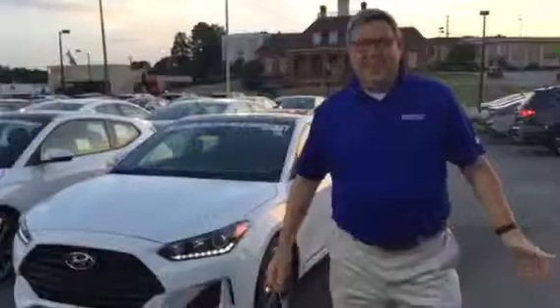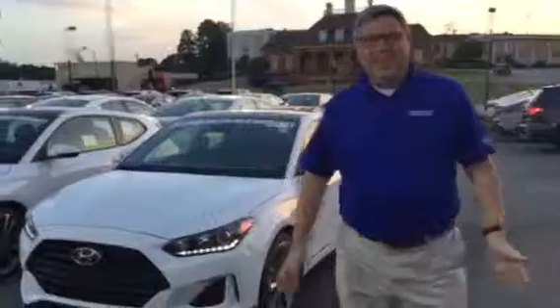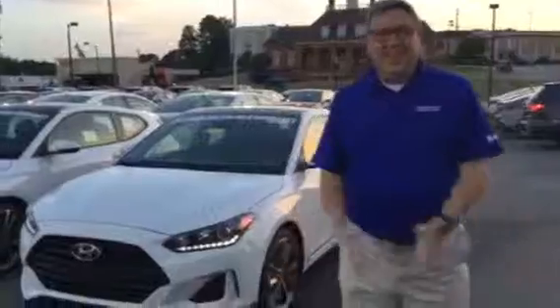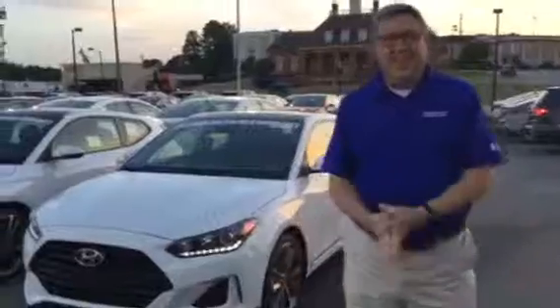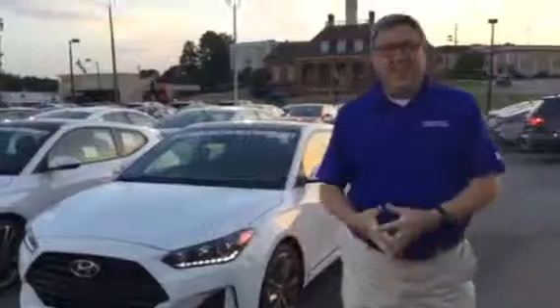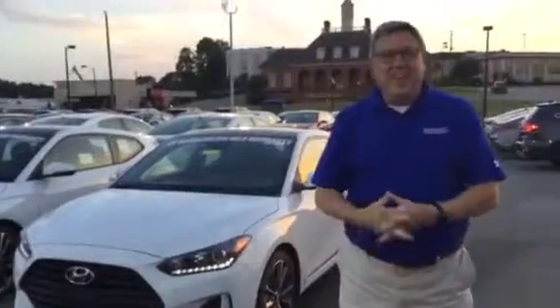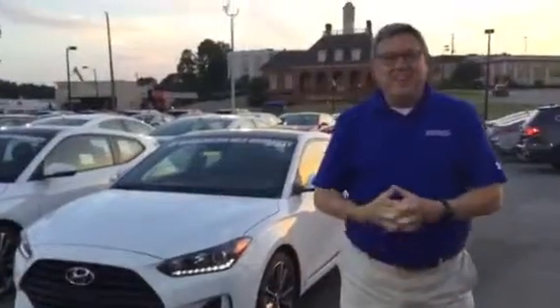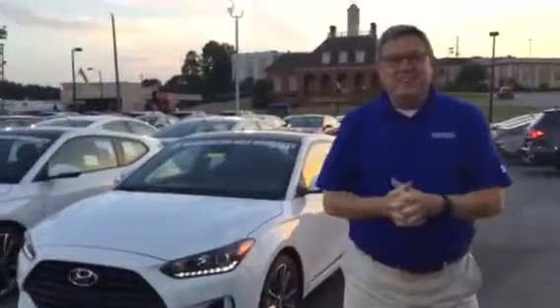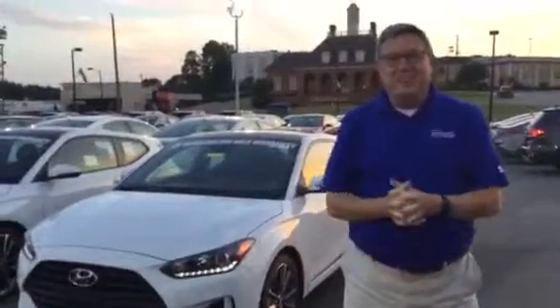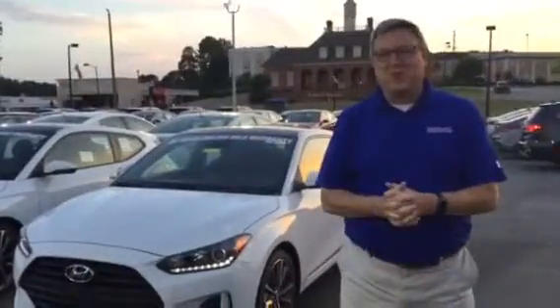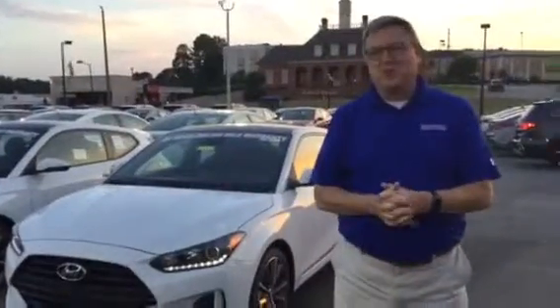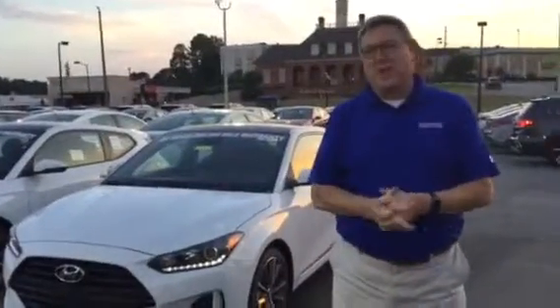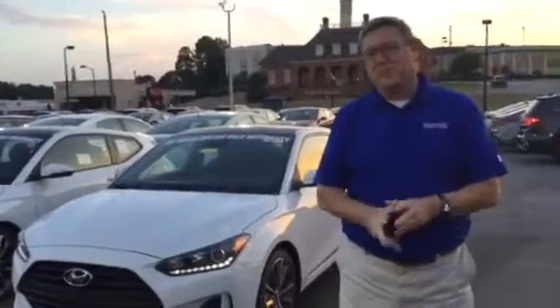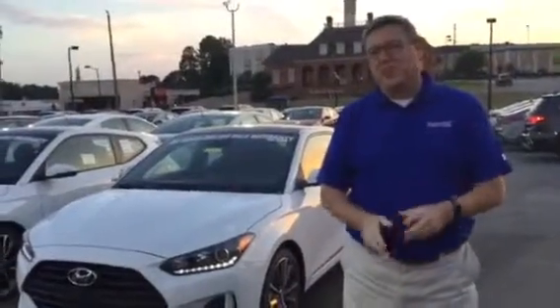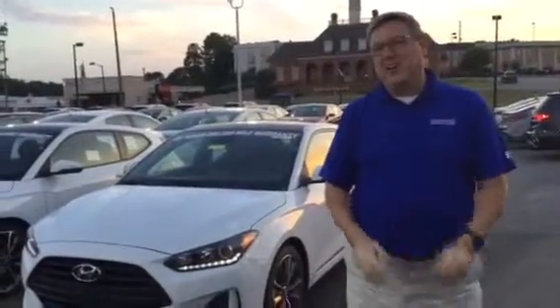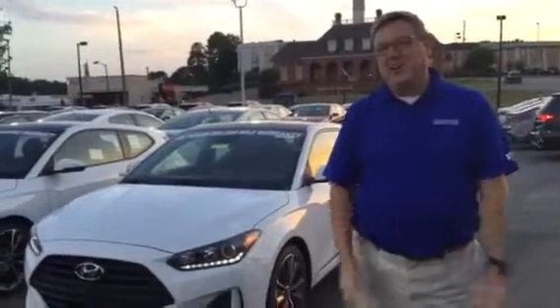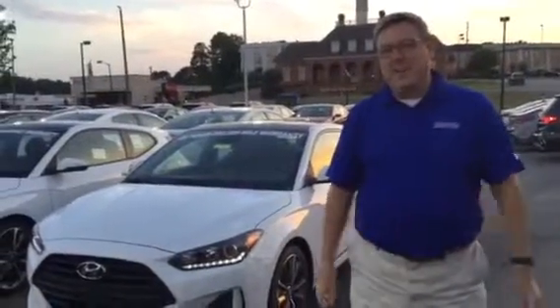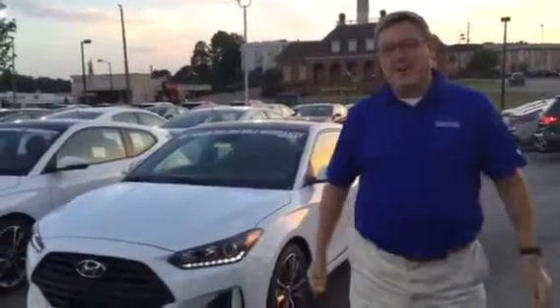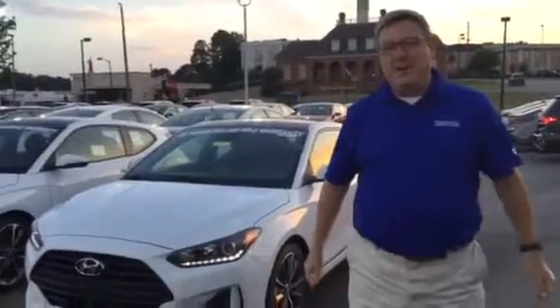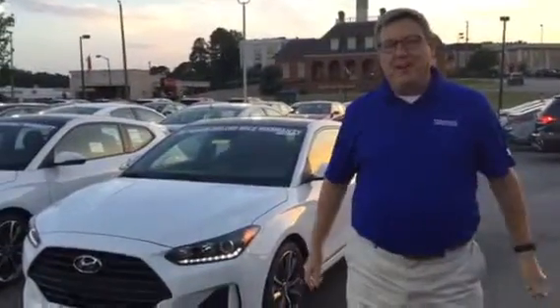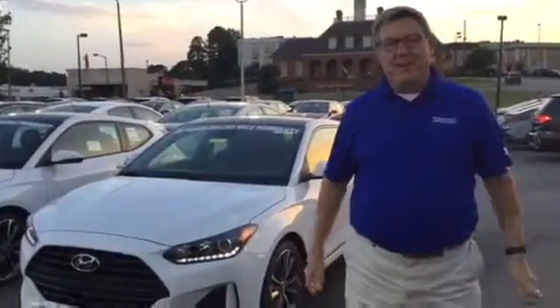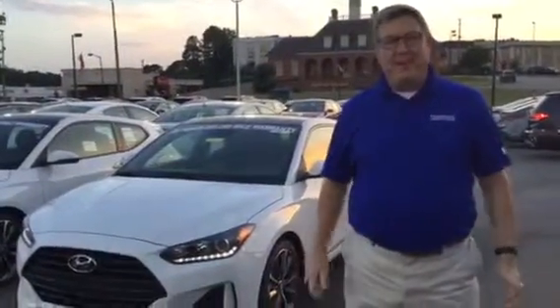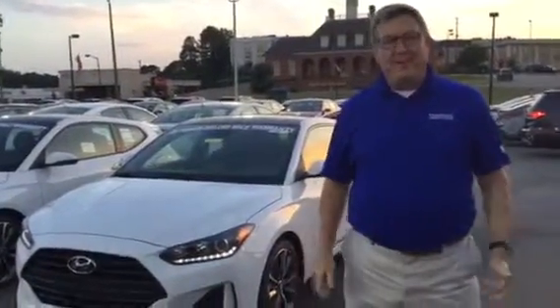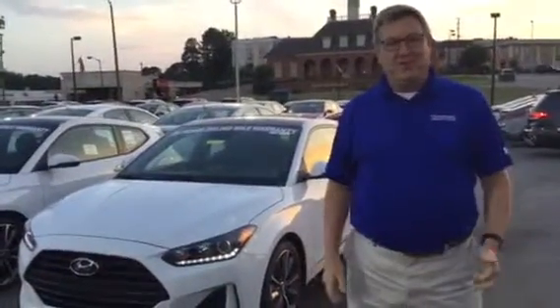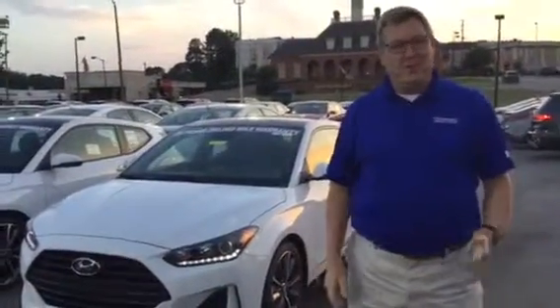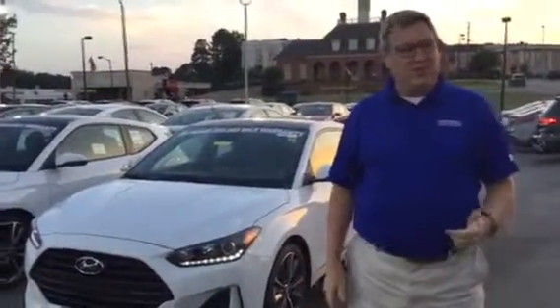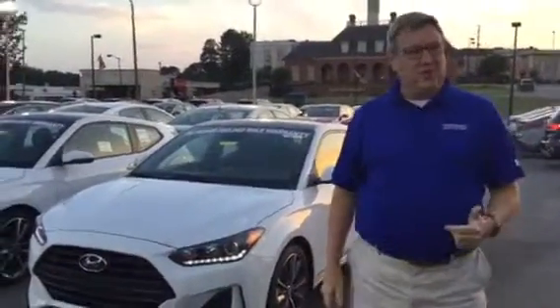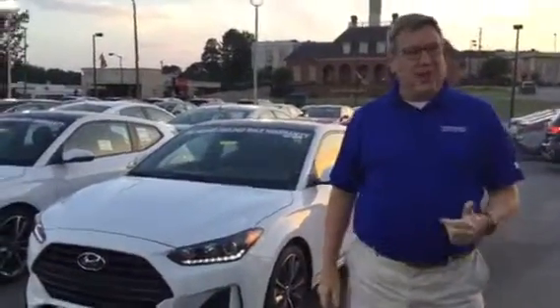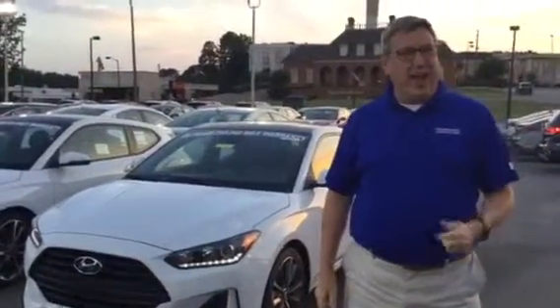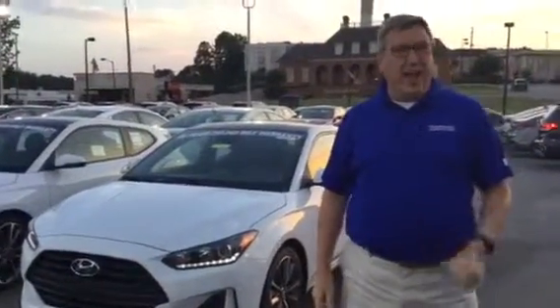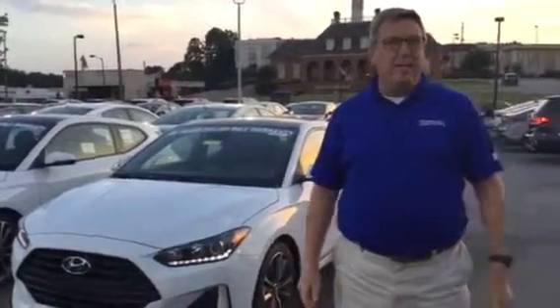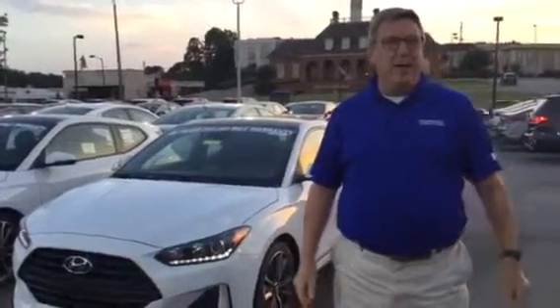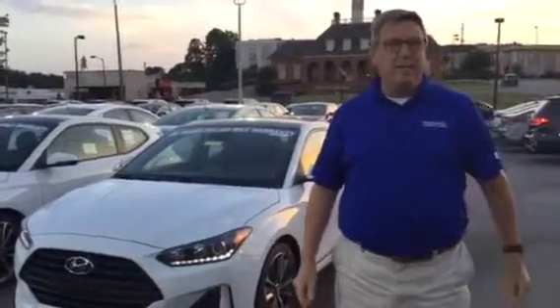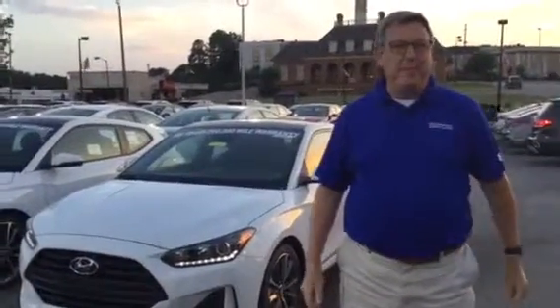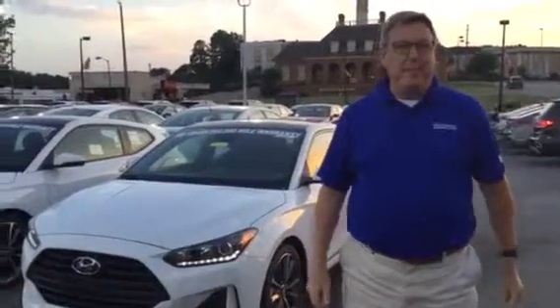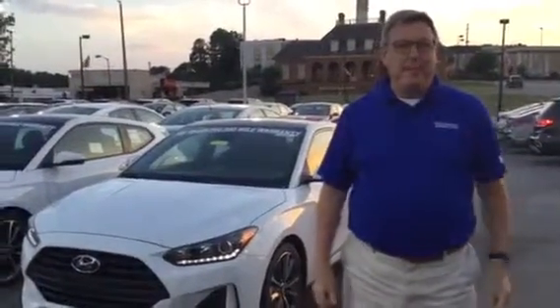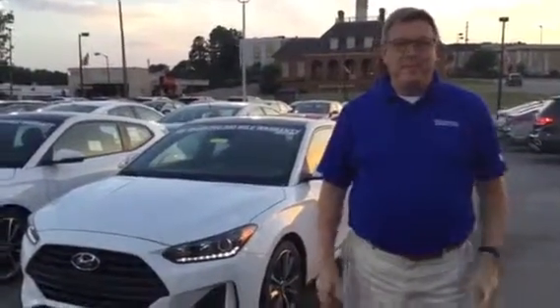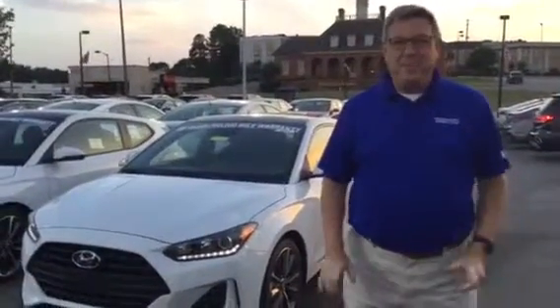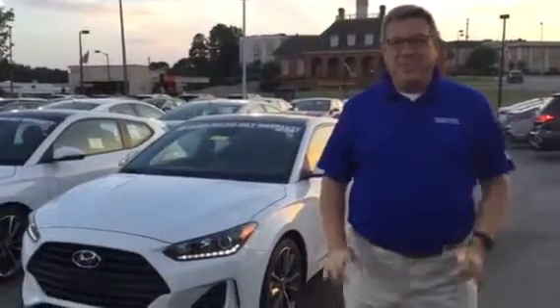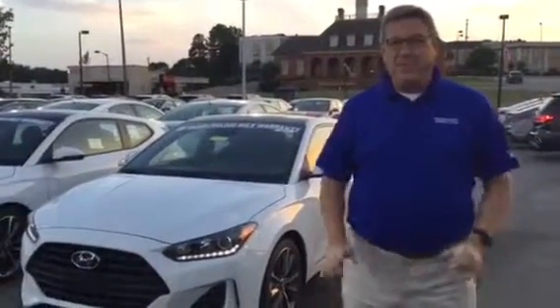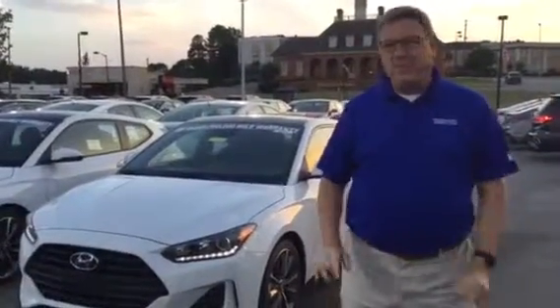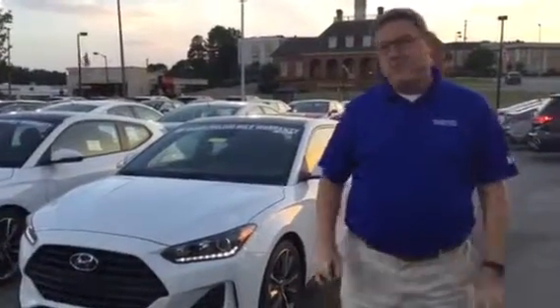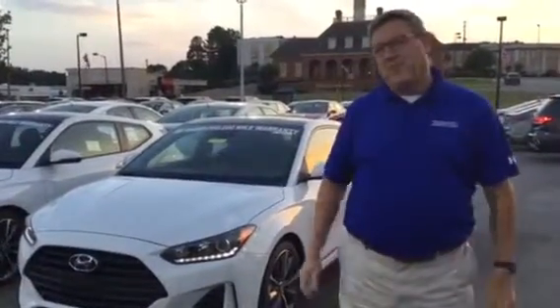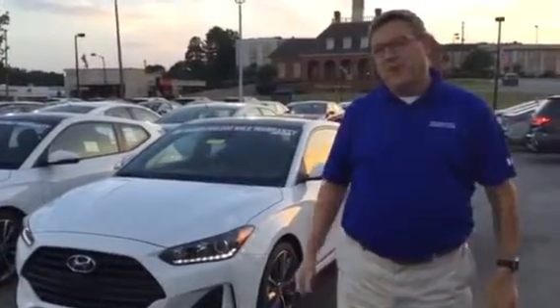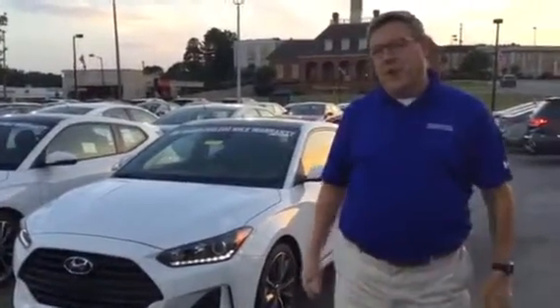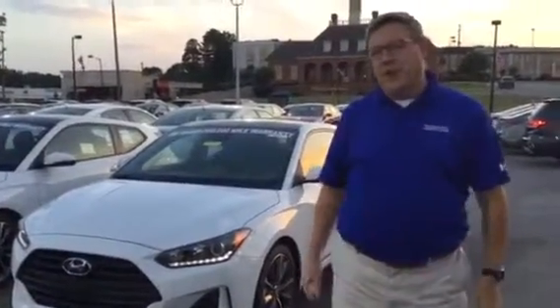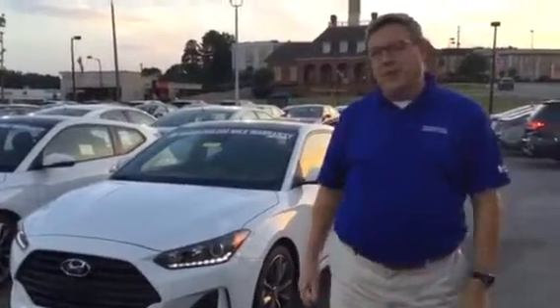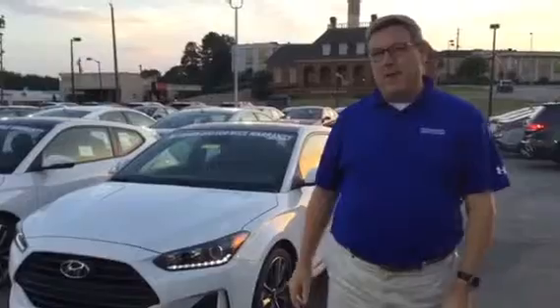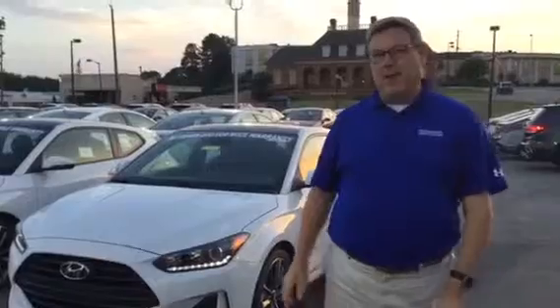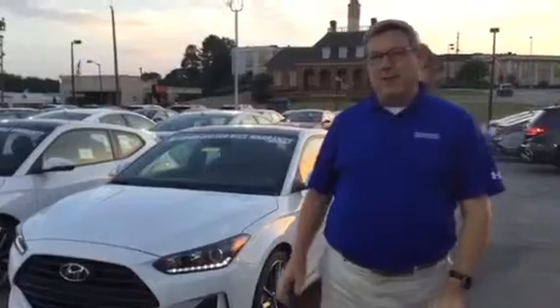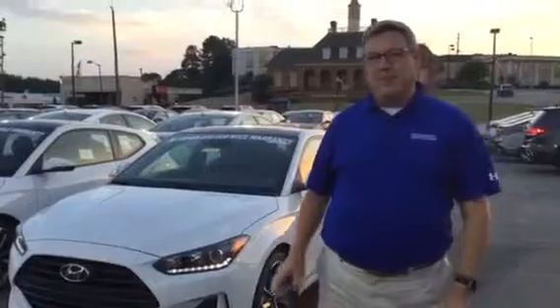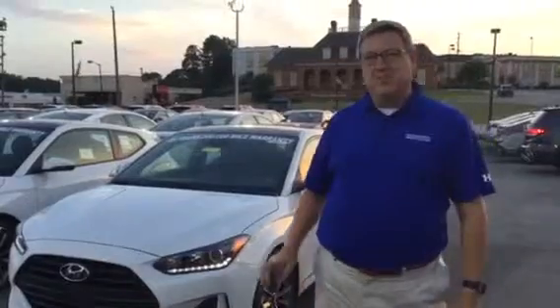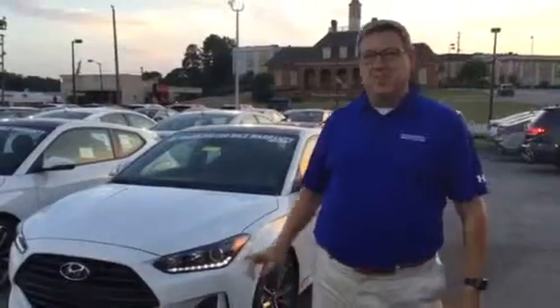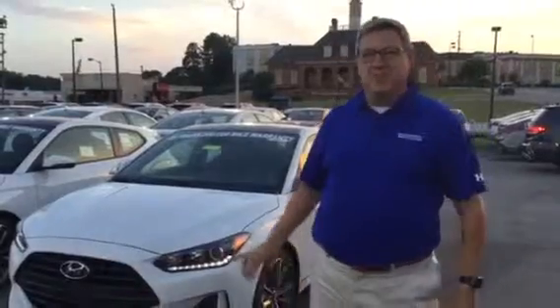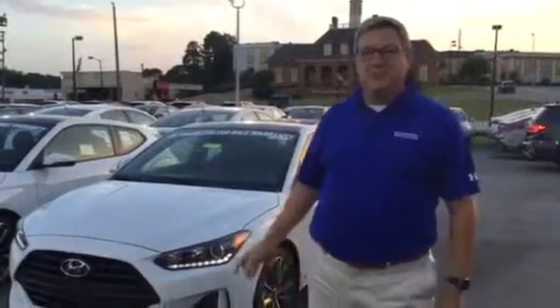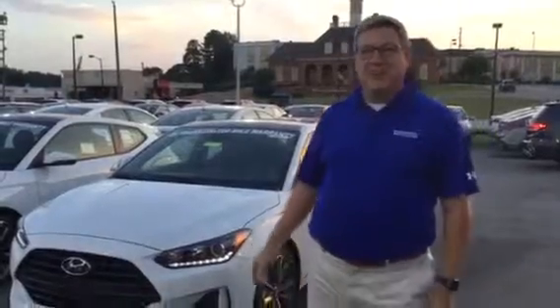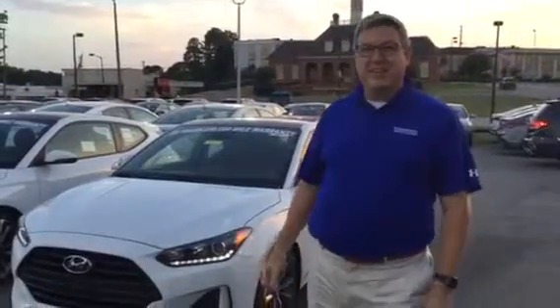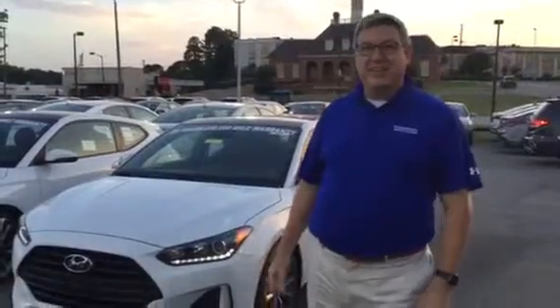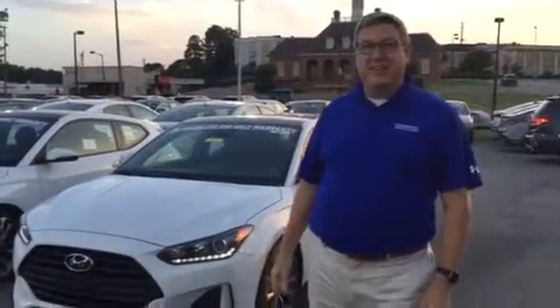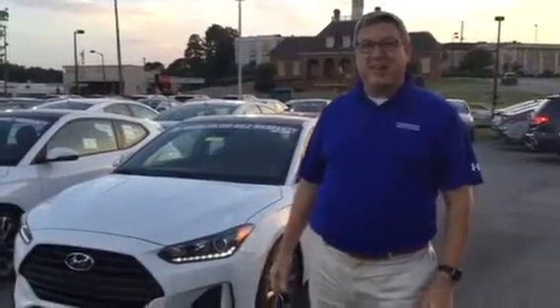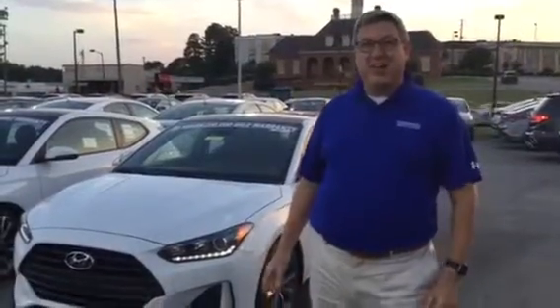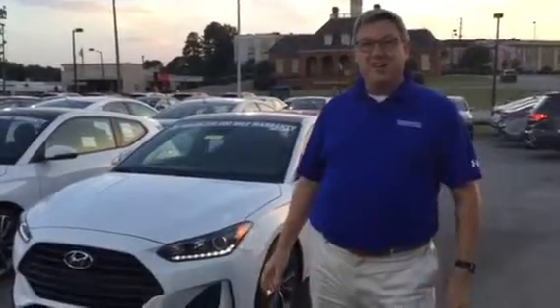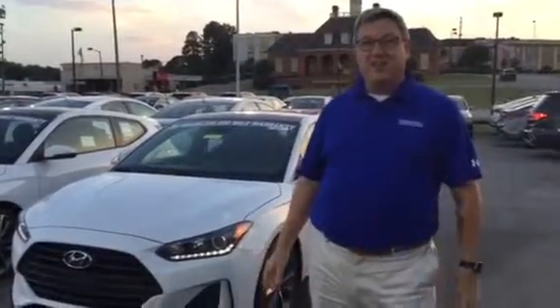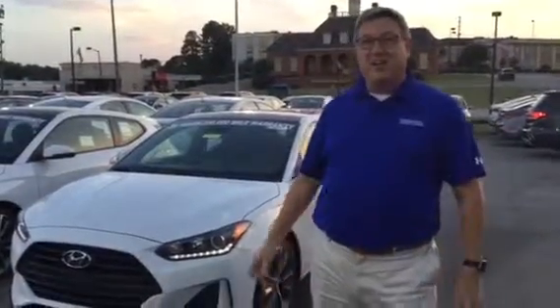Good evening, this is Chris Blazer here at Tamron Hyundai, Hoover, Alabama. Thanks so much for inquiring about our 2019 Veloster.